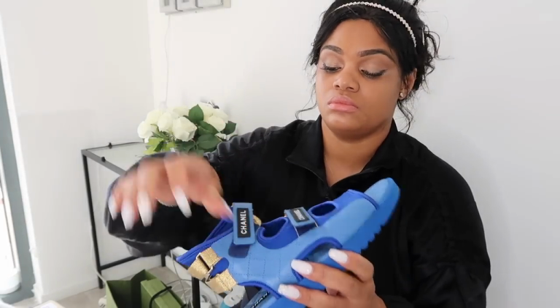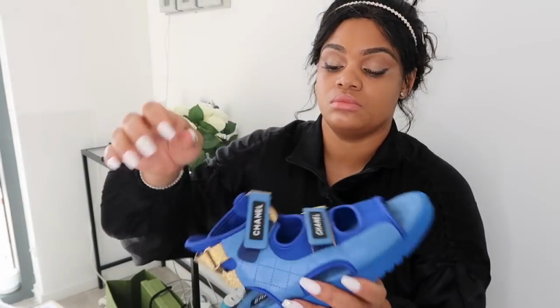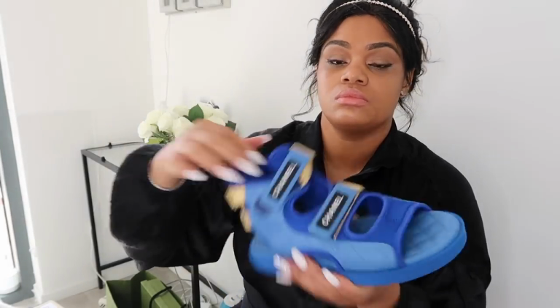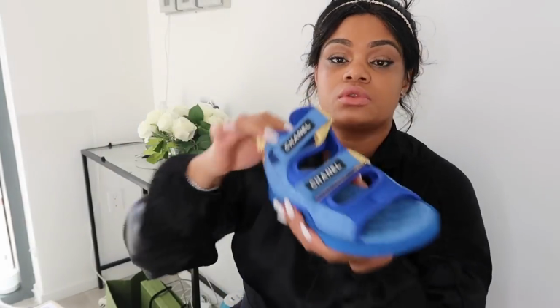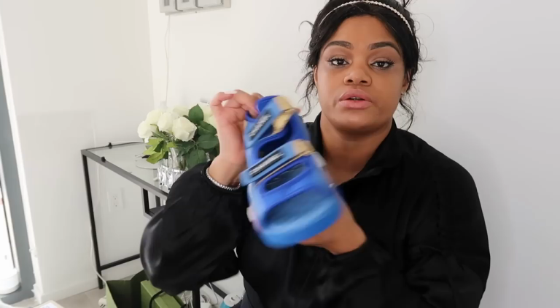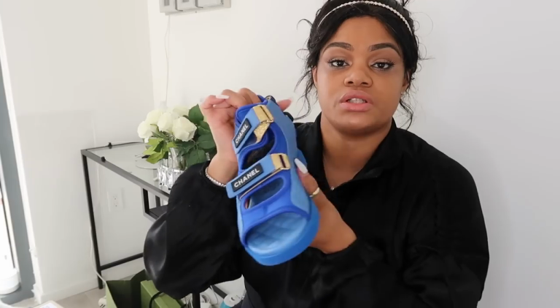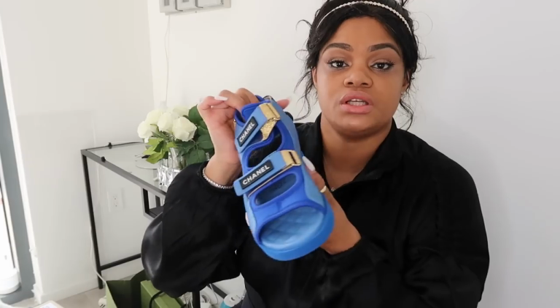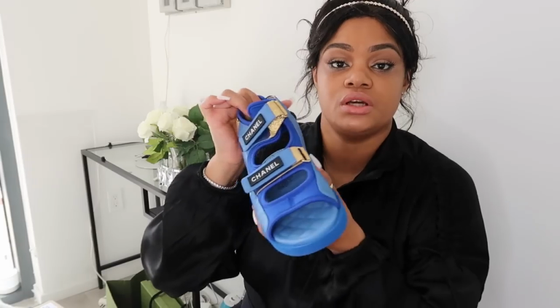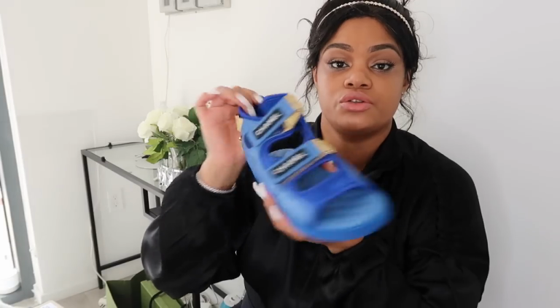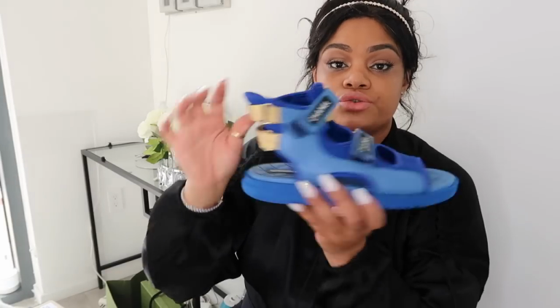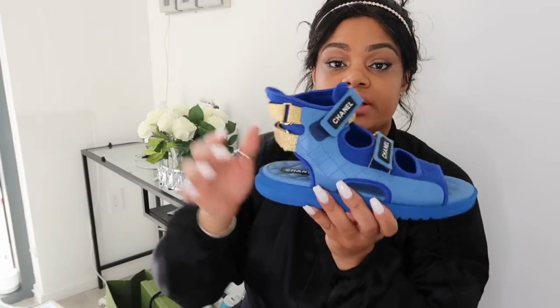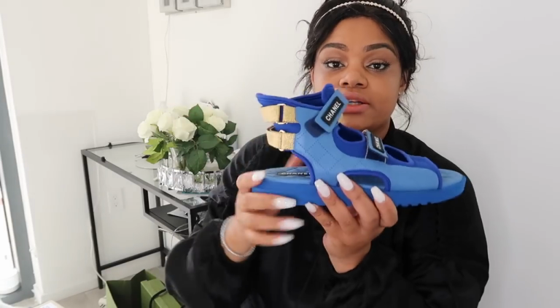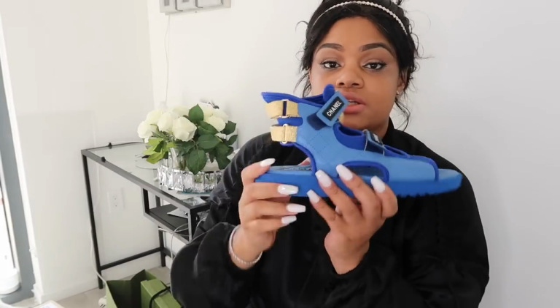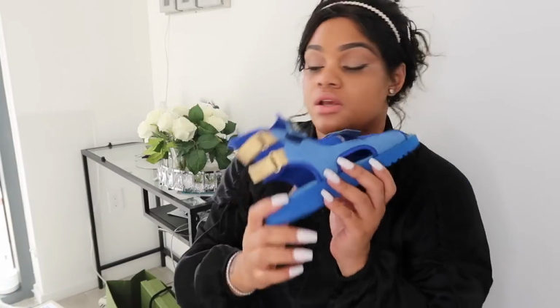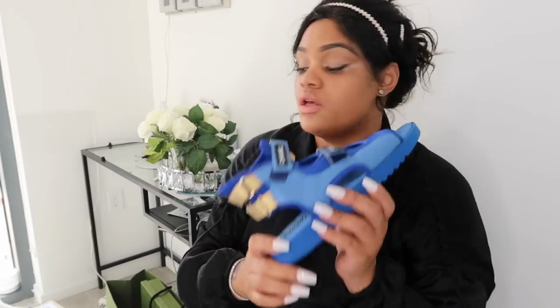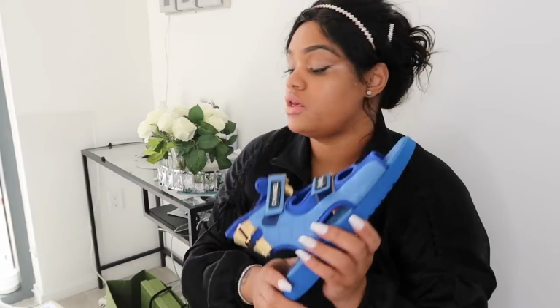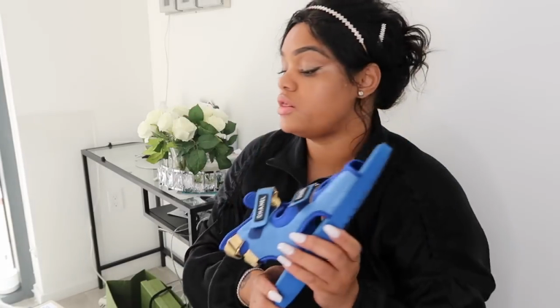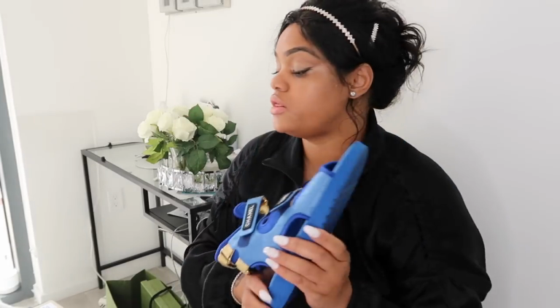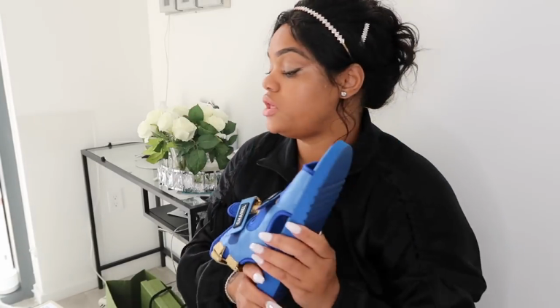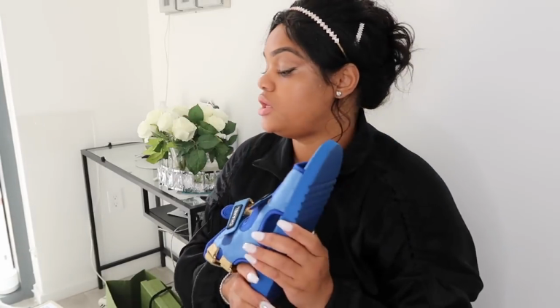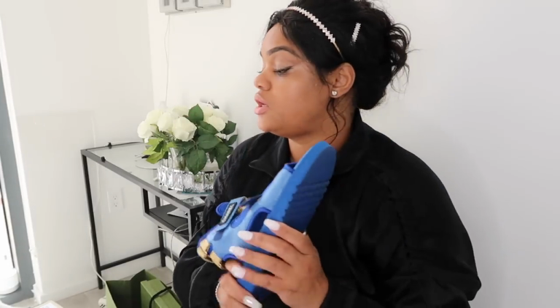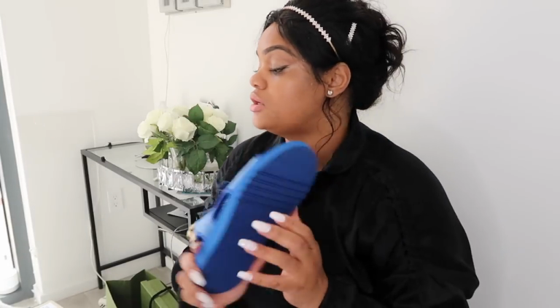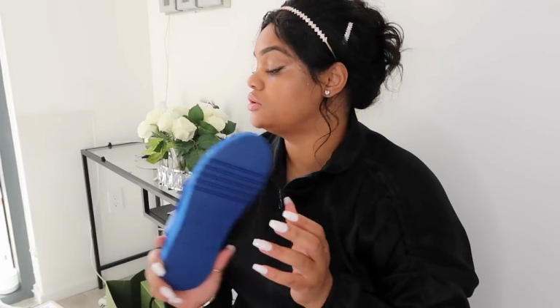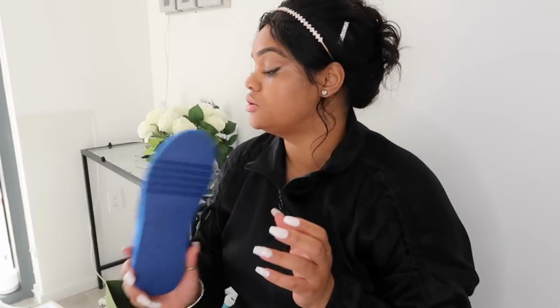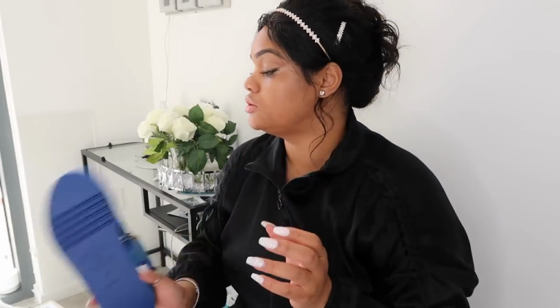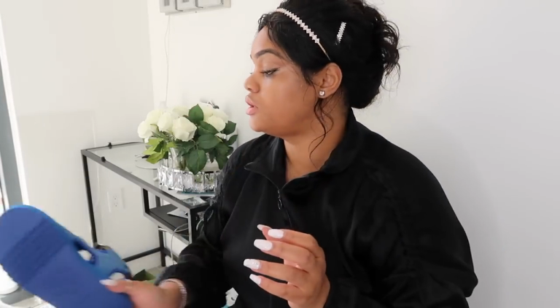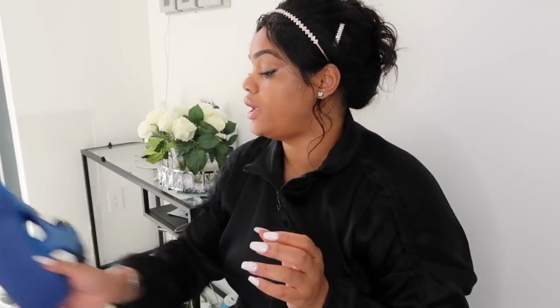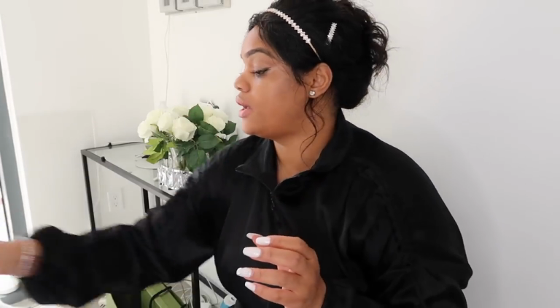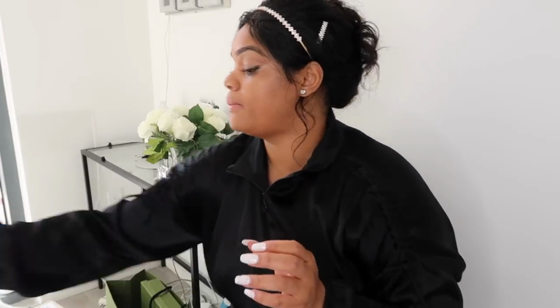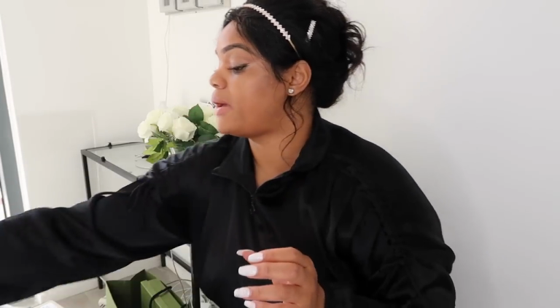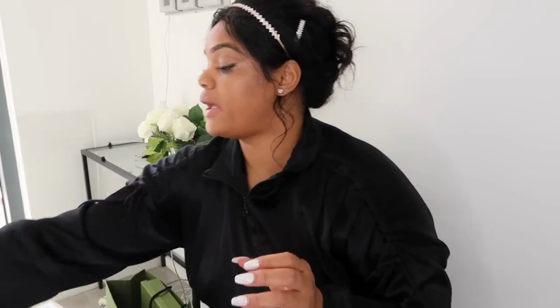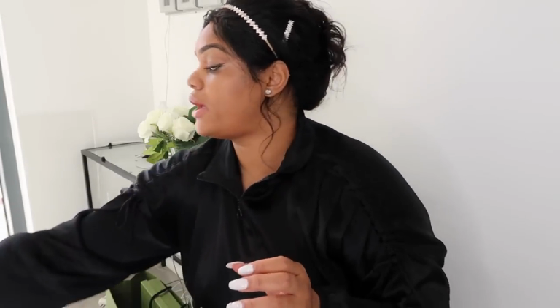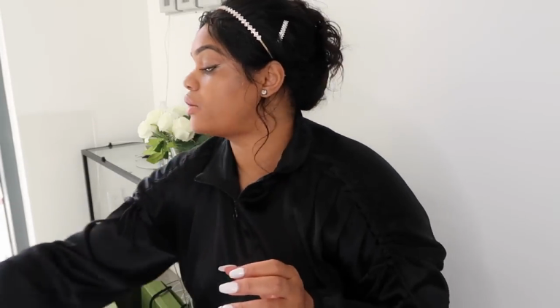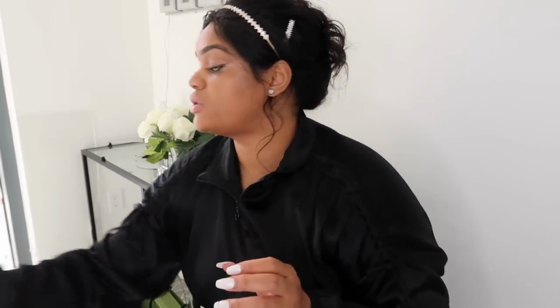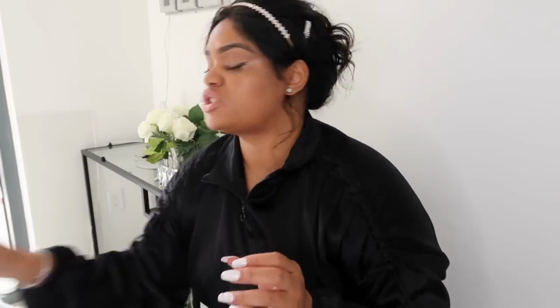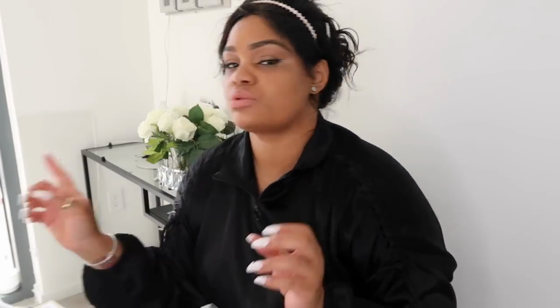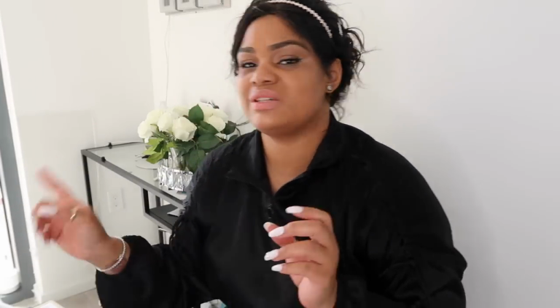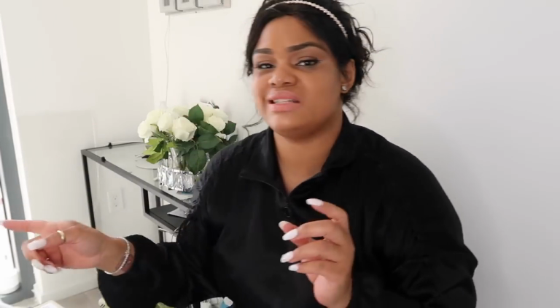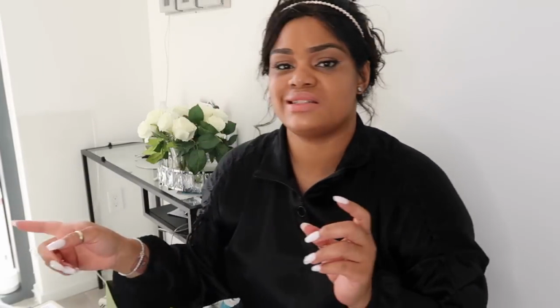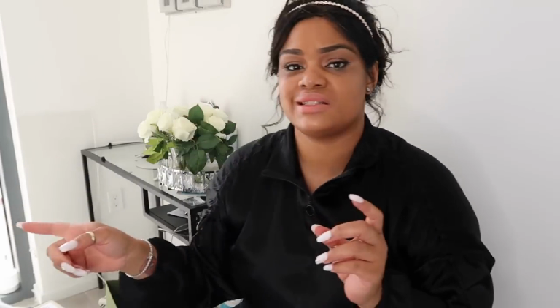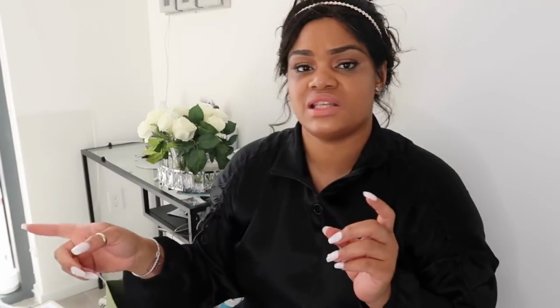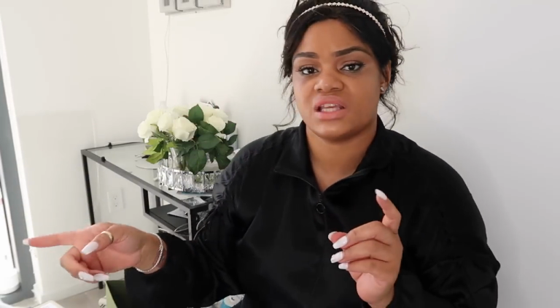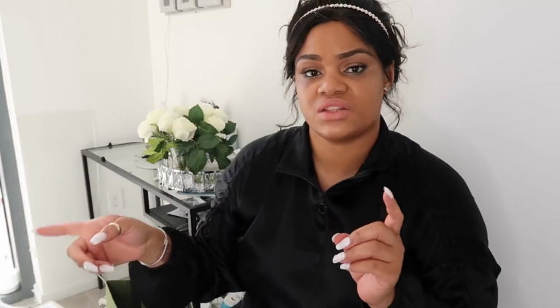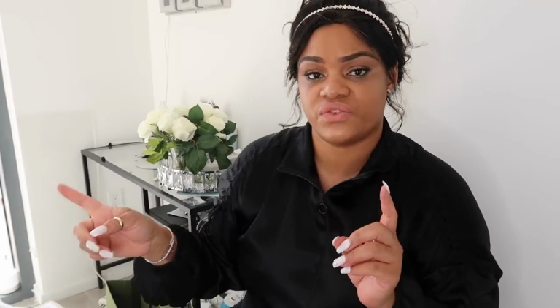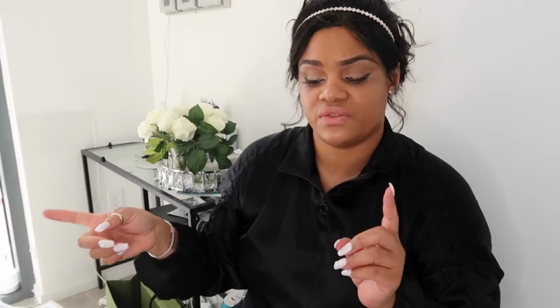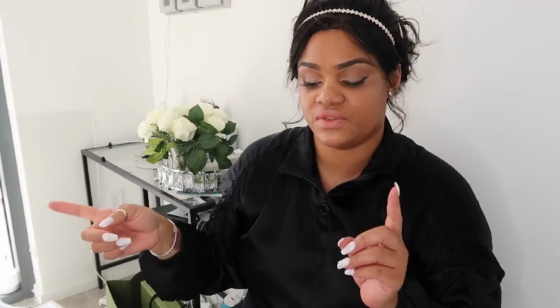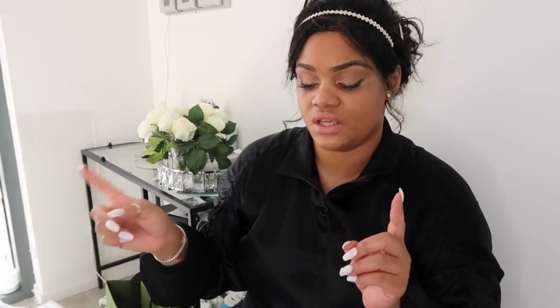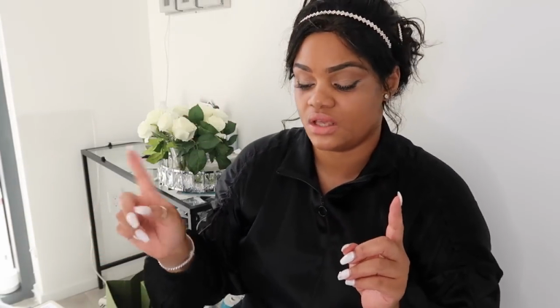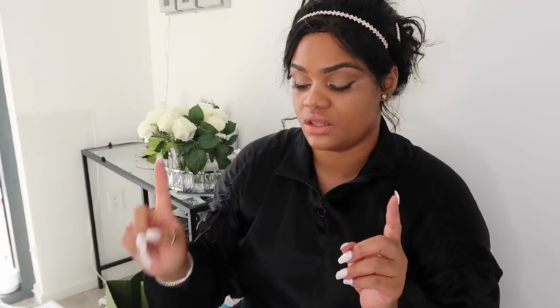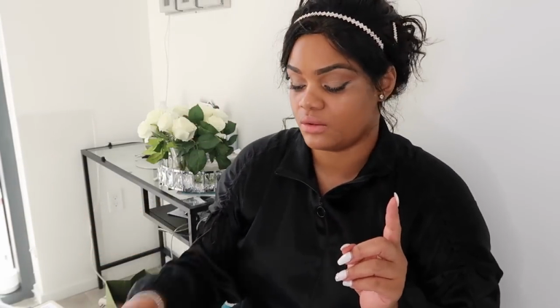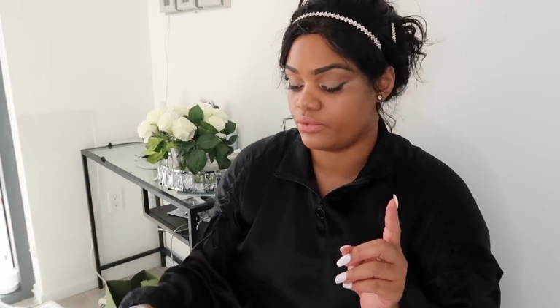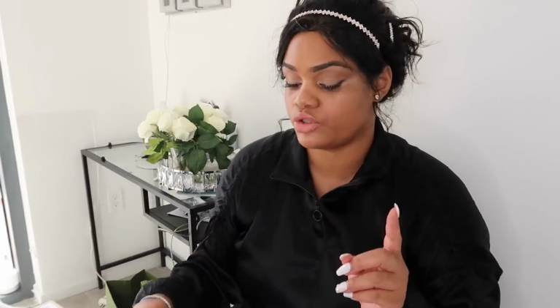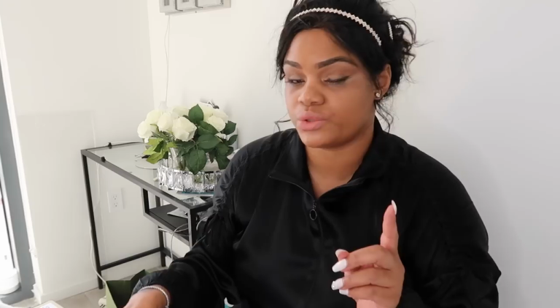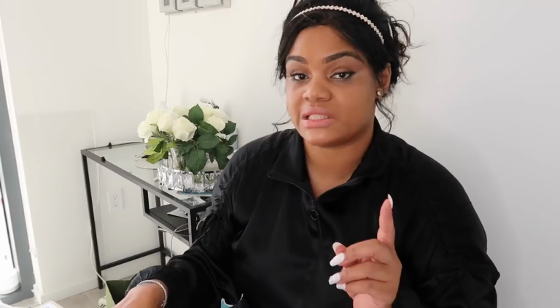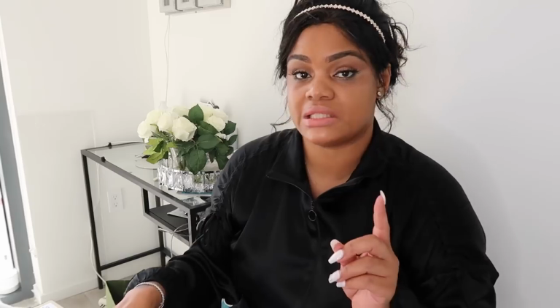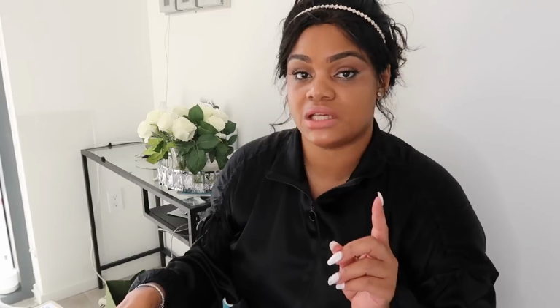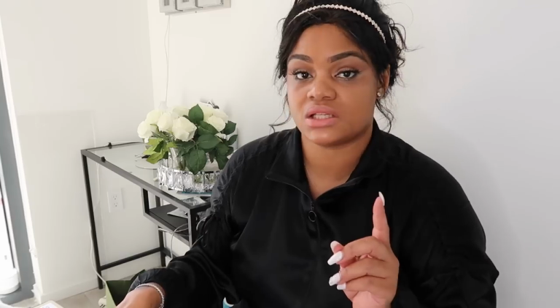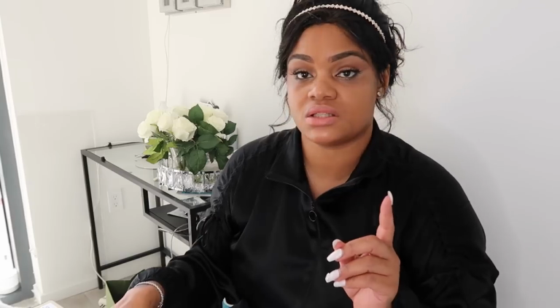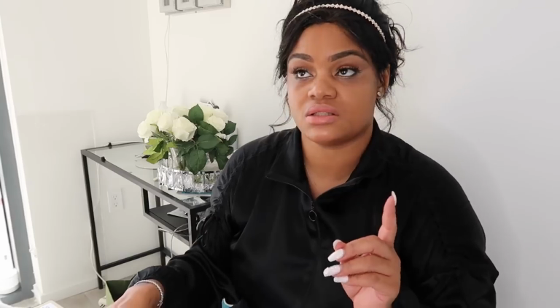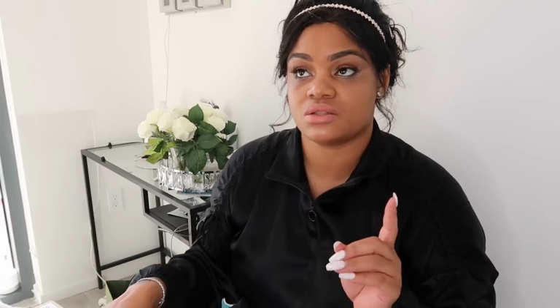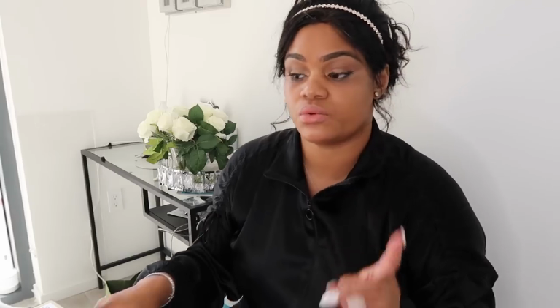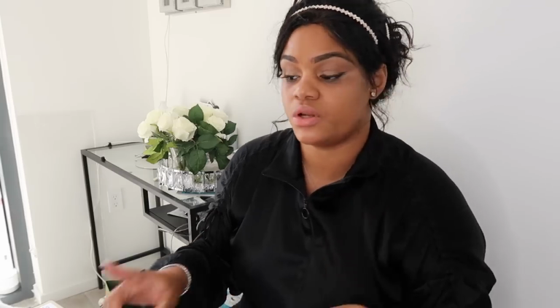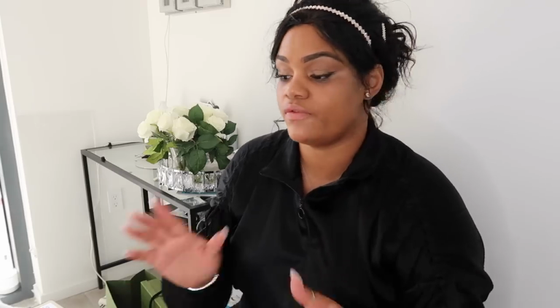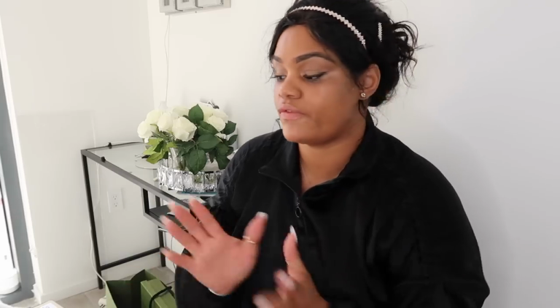So the price breakdown: the hand sanitizer clip was $5.95, the handbag was $2,650, and the brooch was $625.